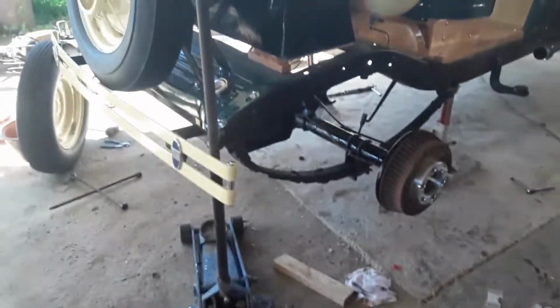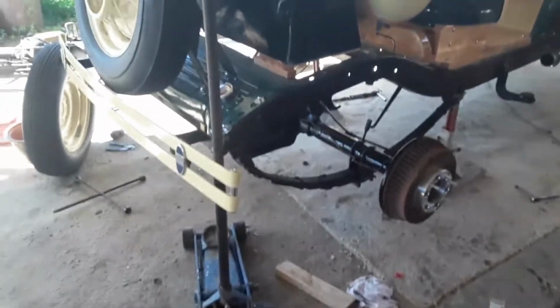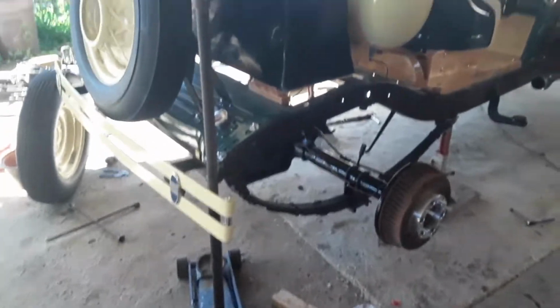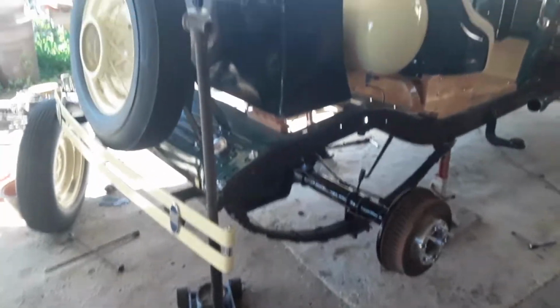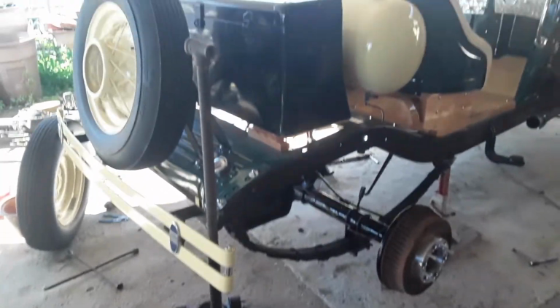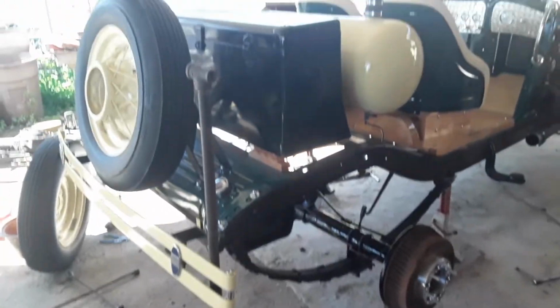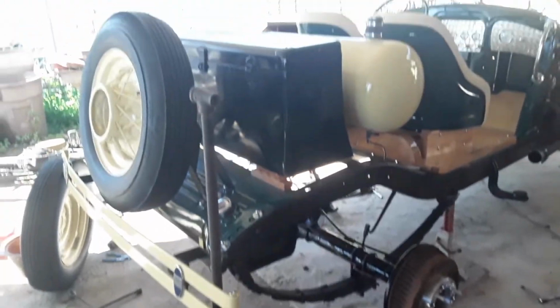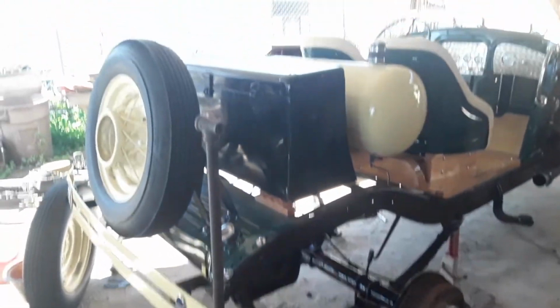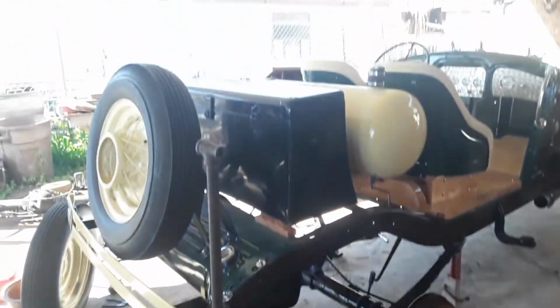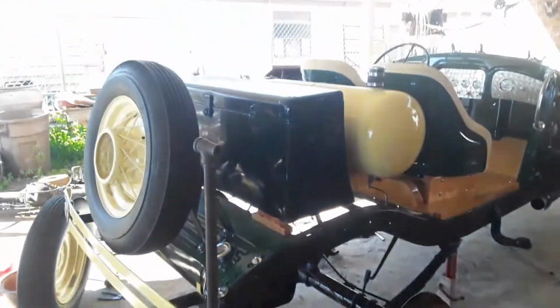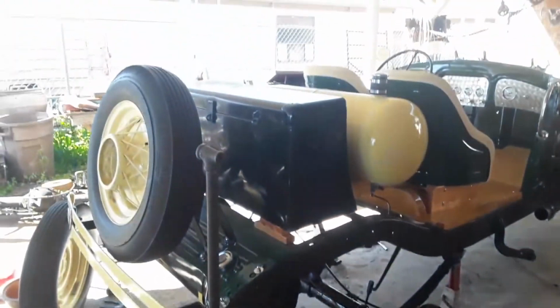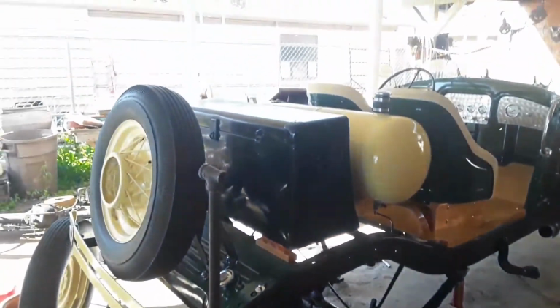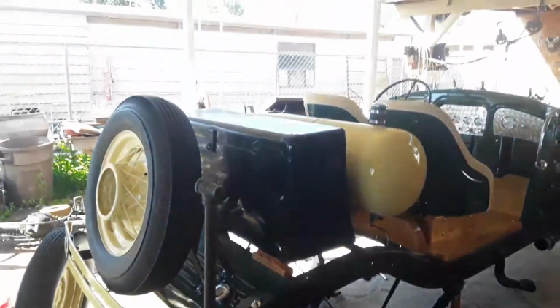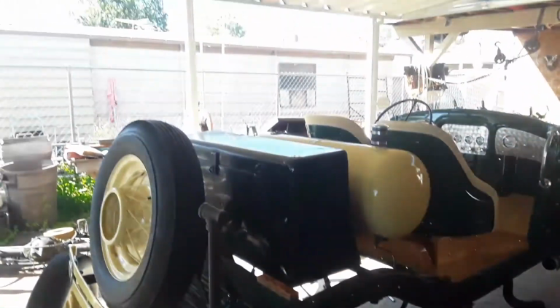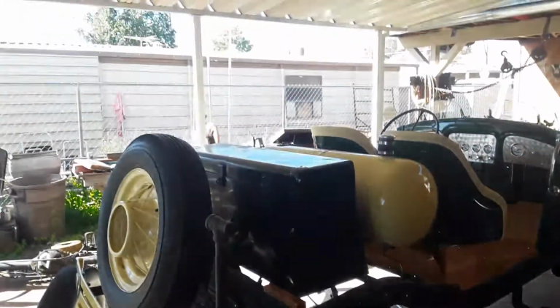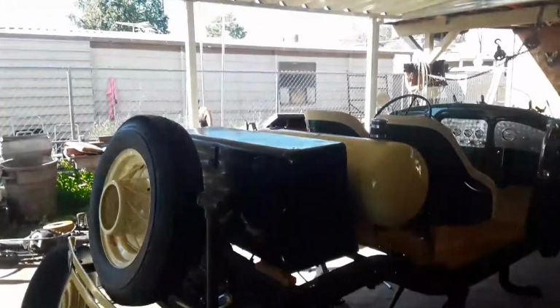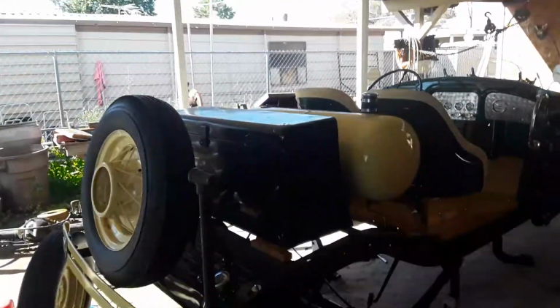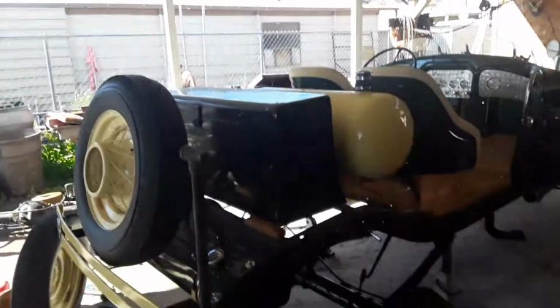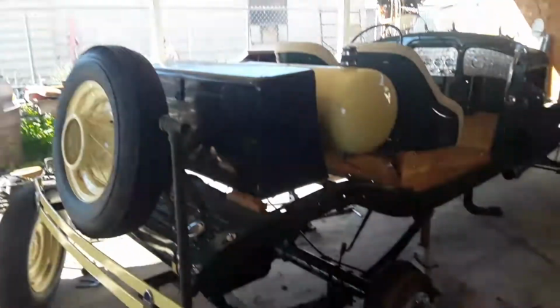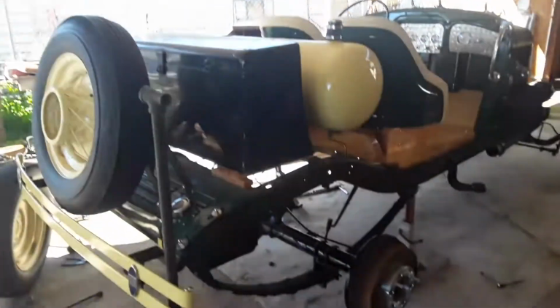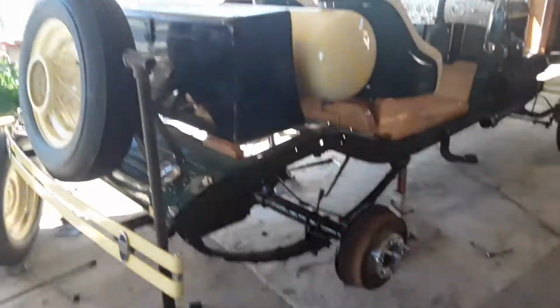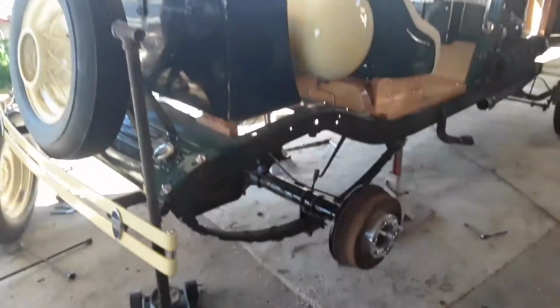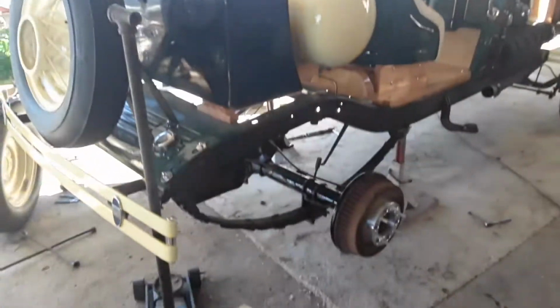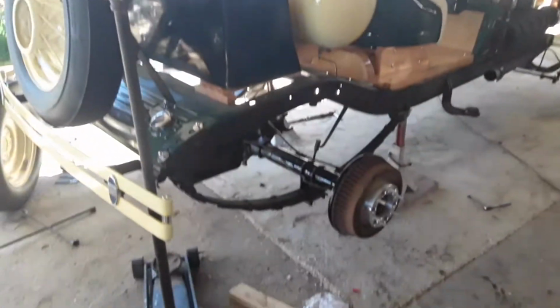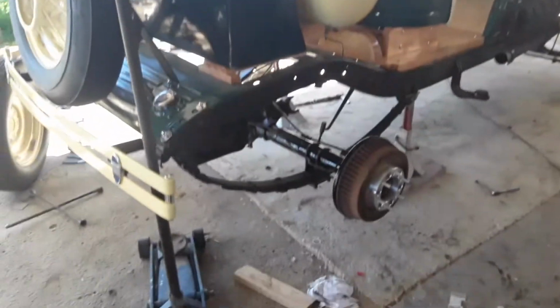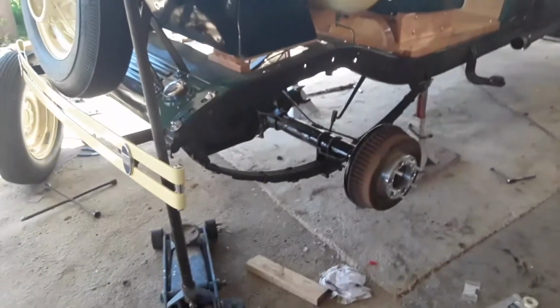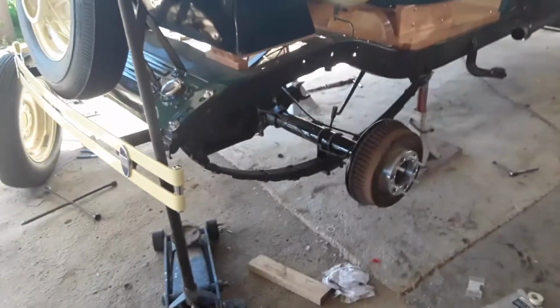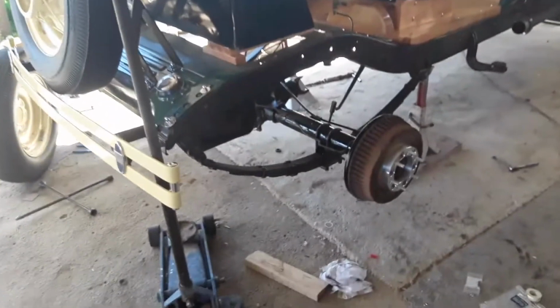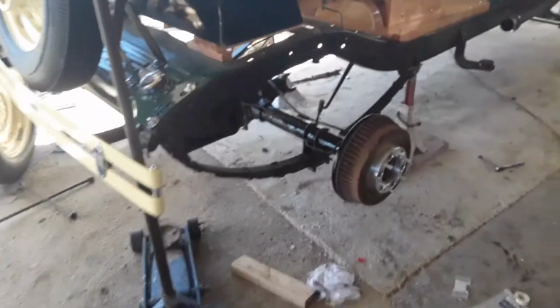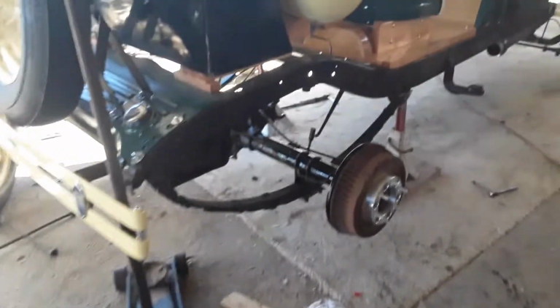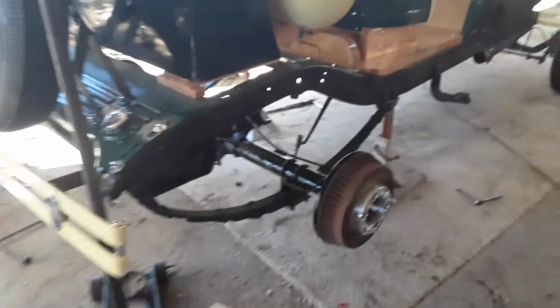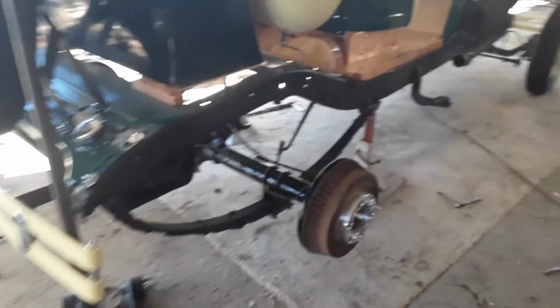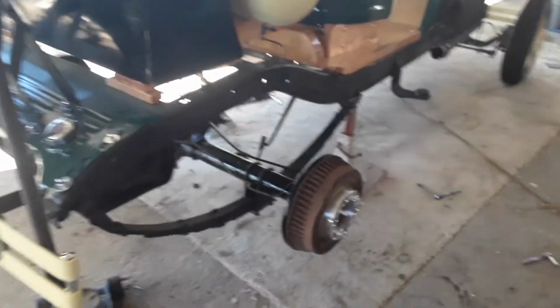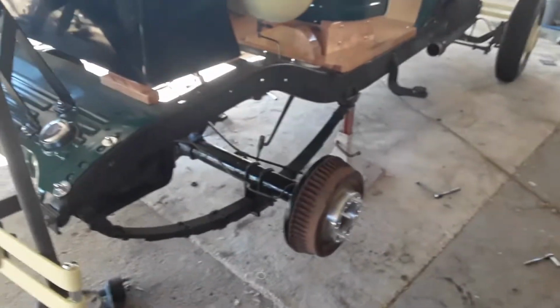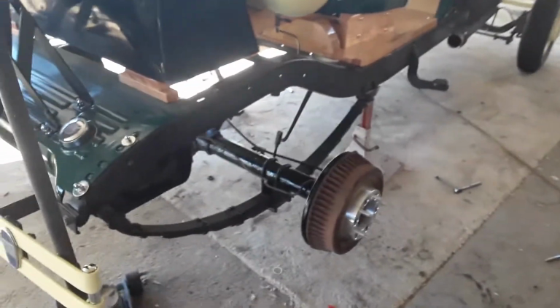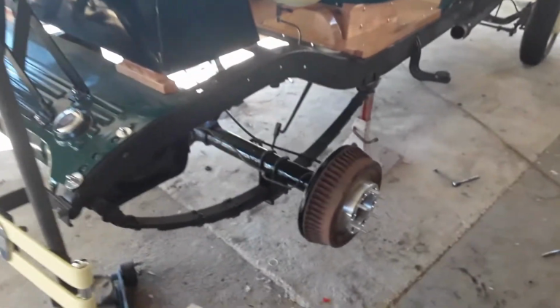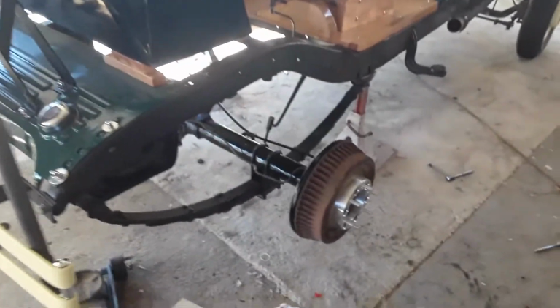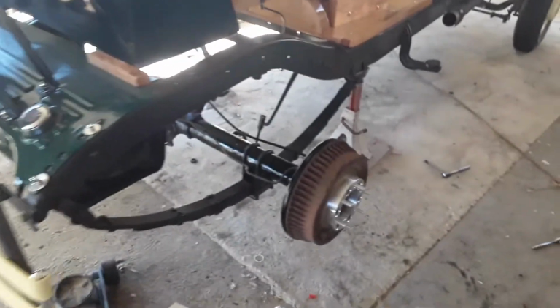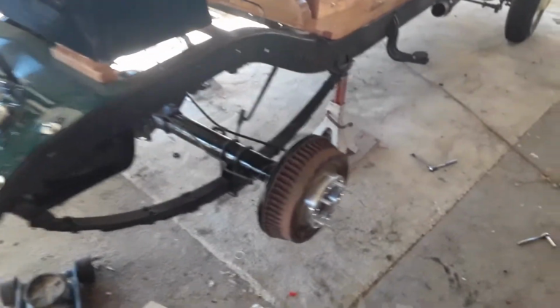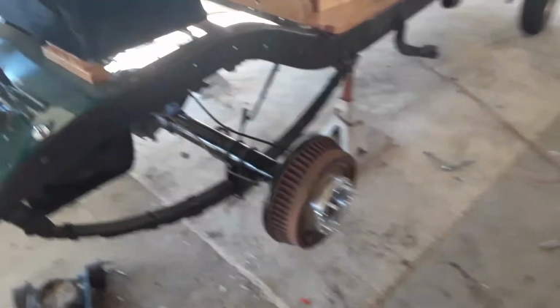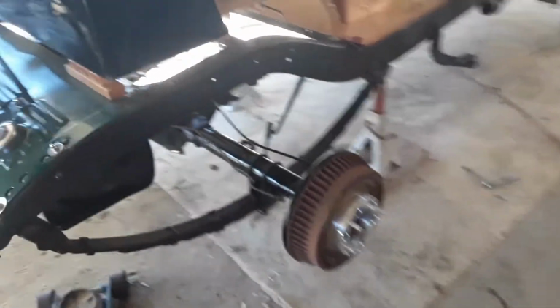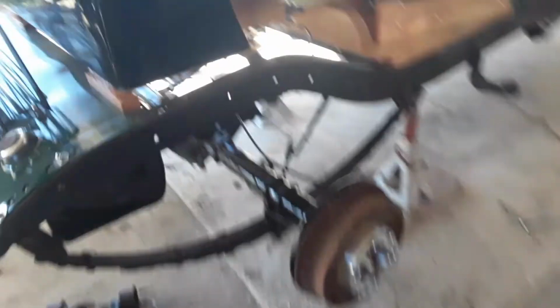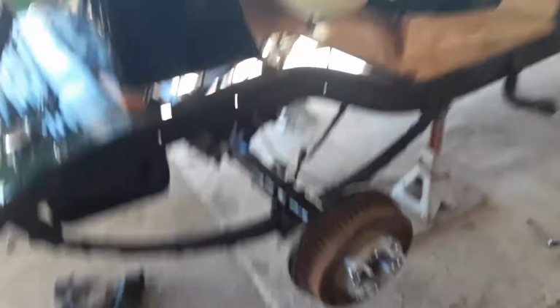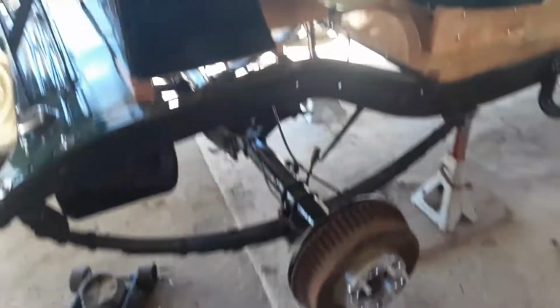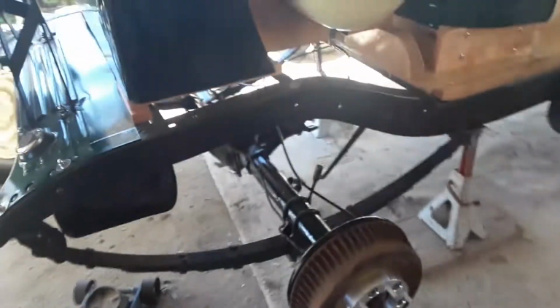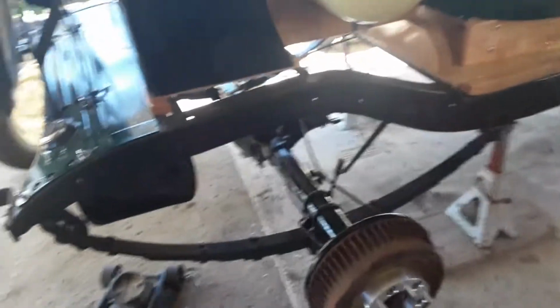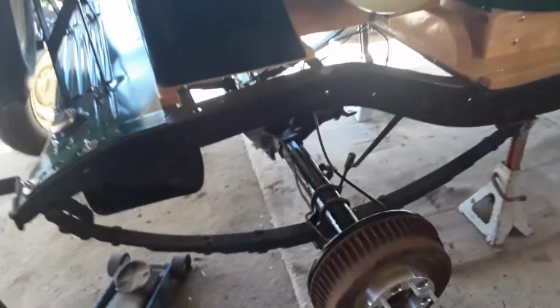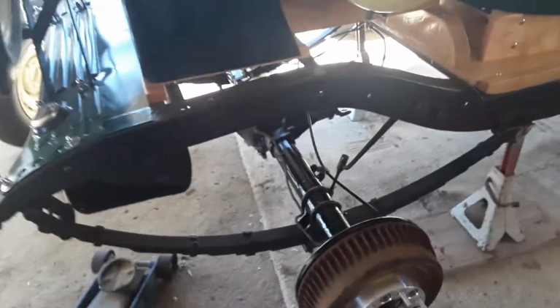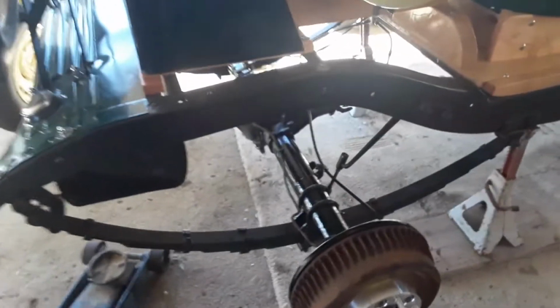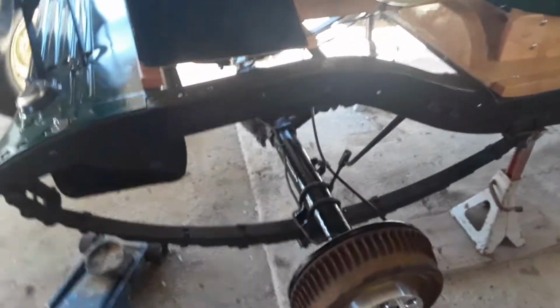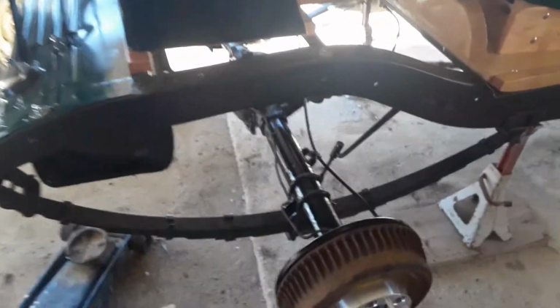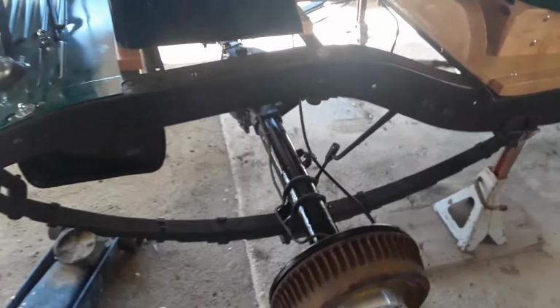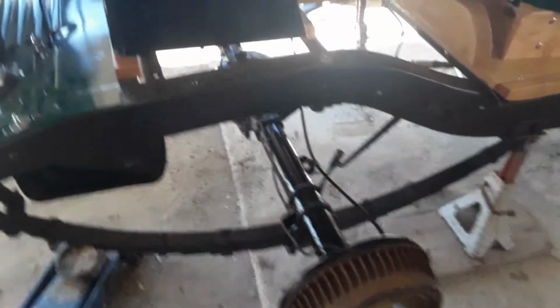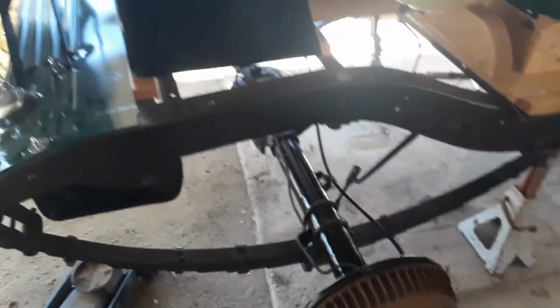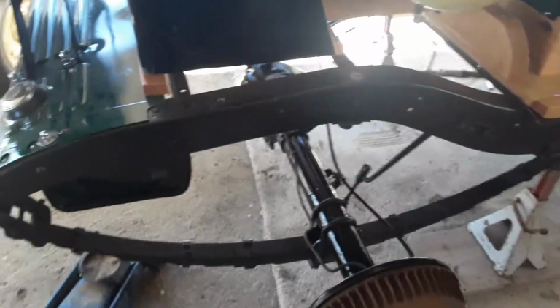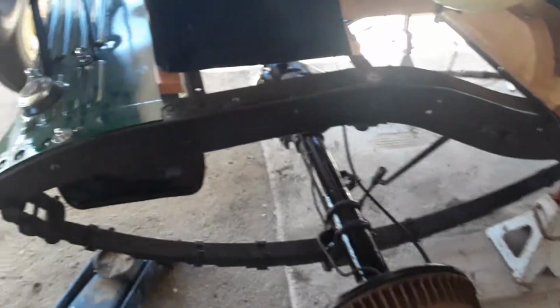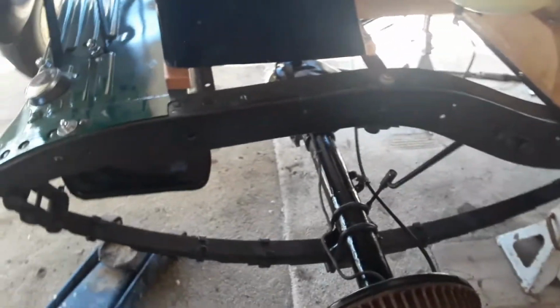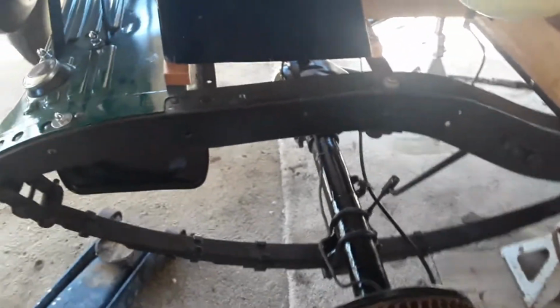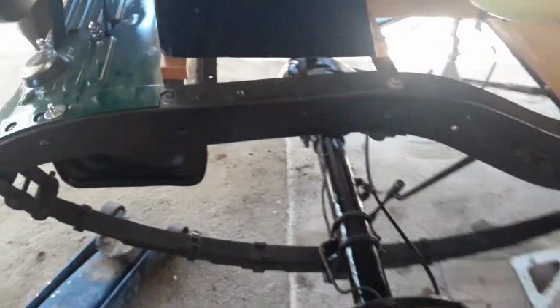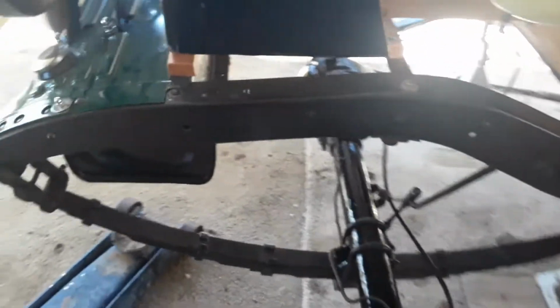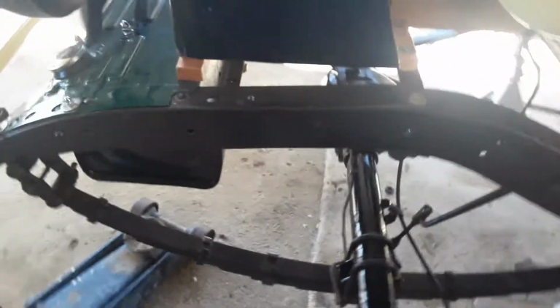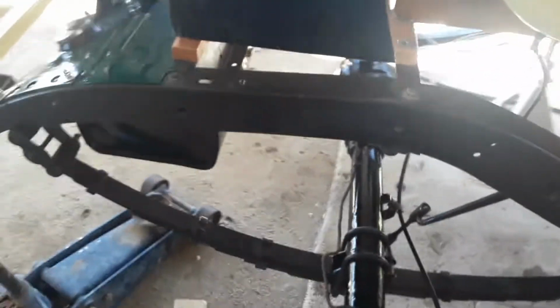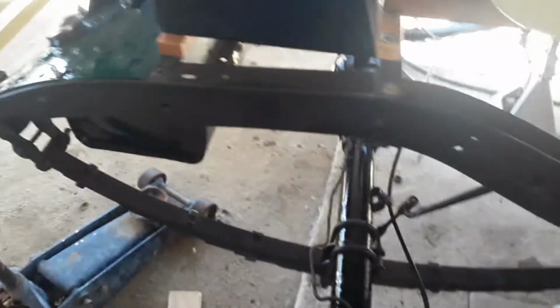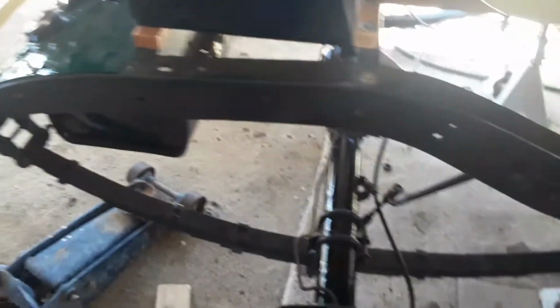1931 Willie's update. Here we all are. We are with the new axle all installed.